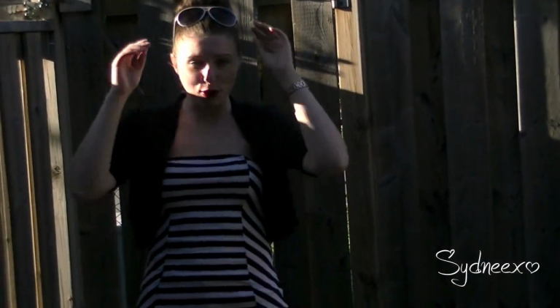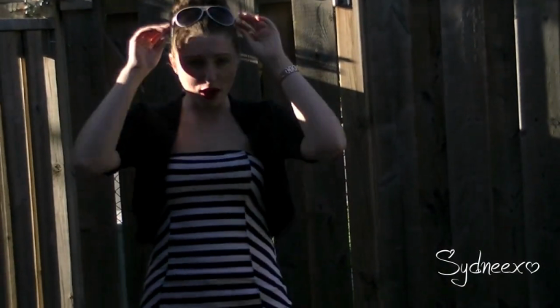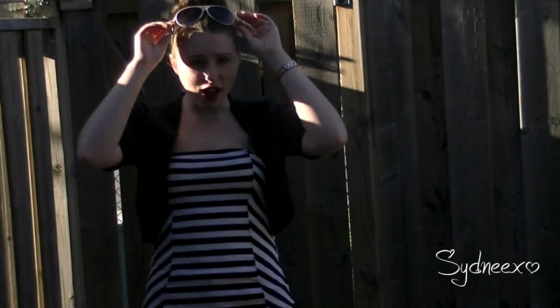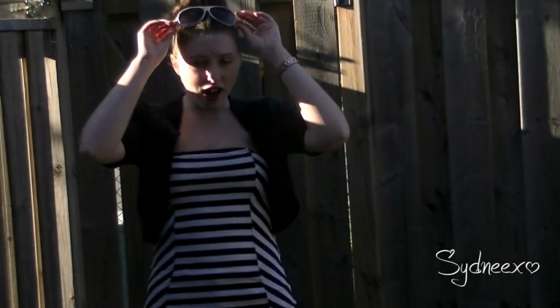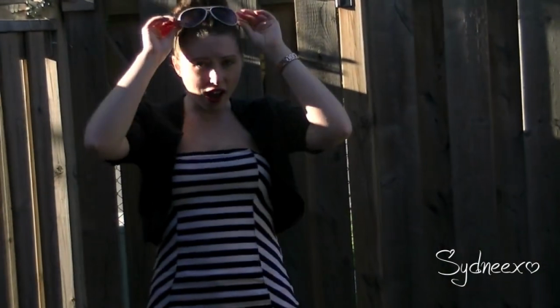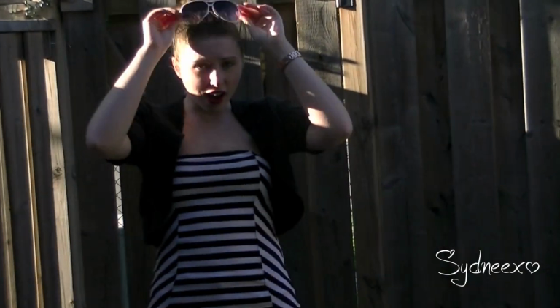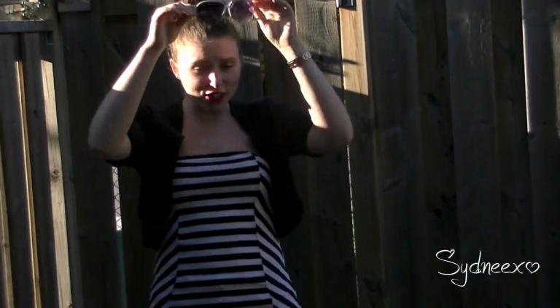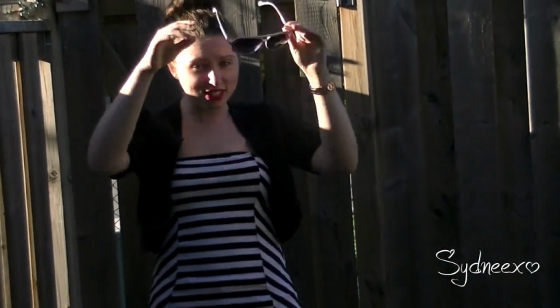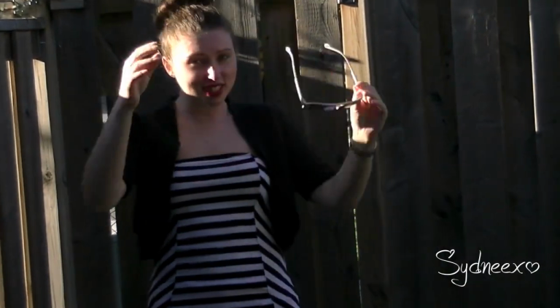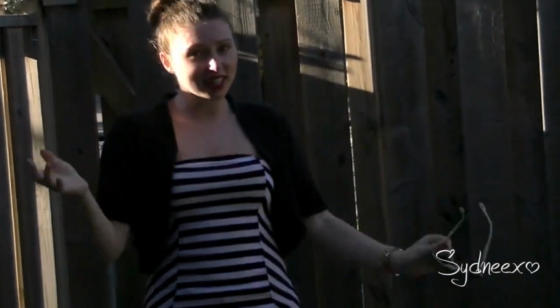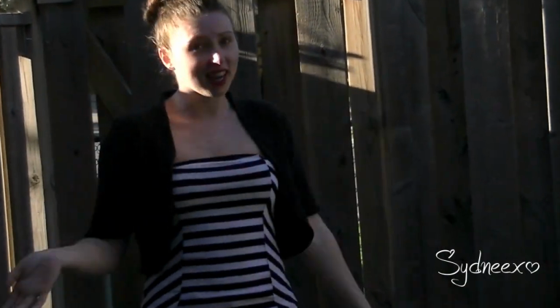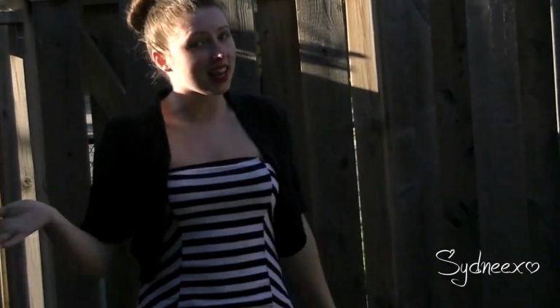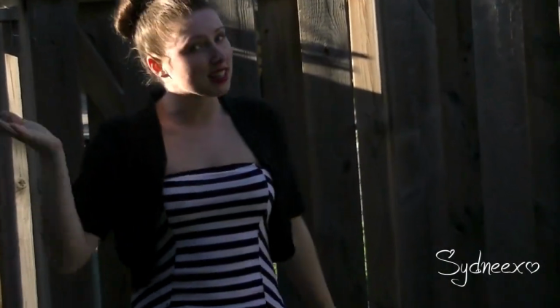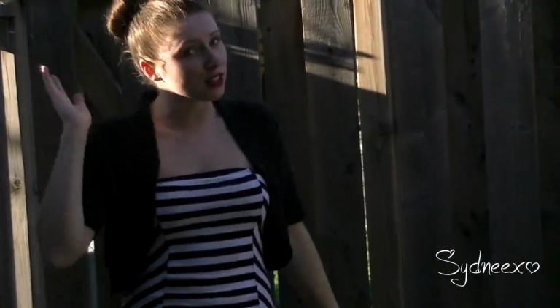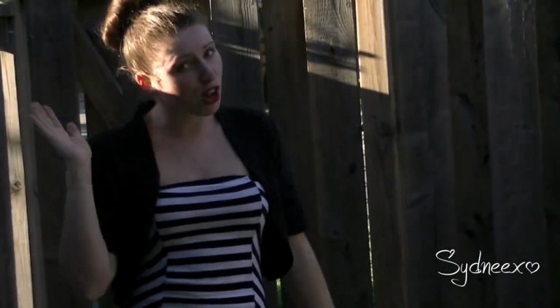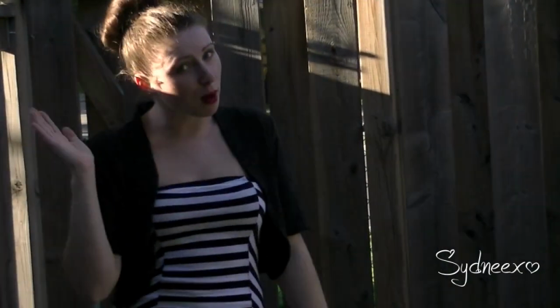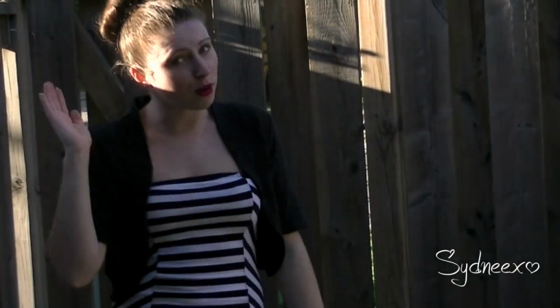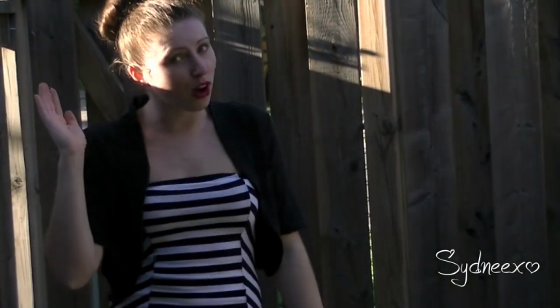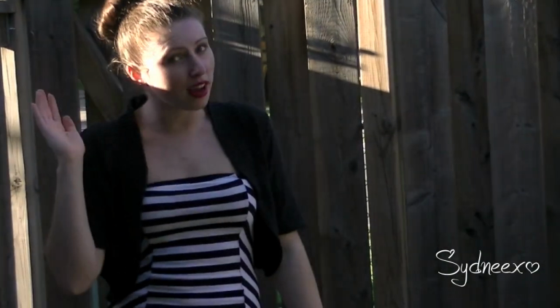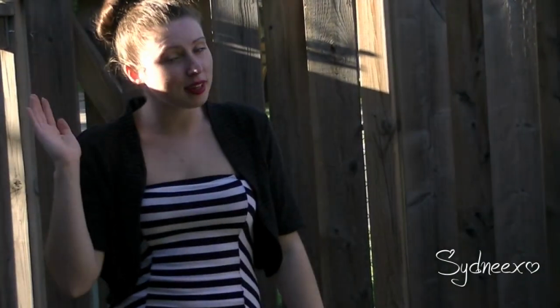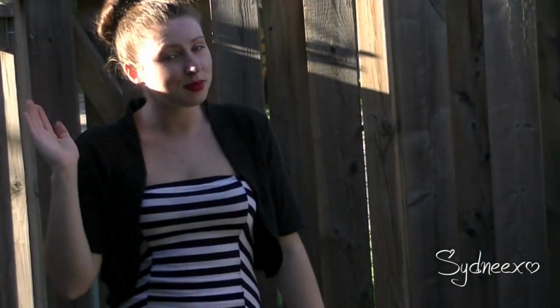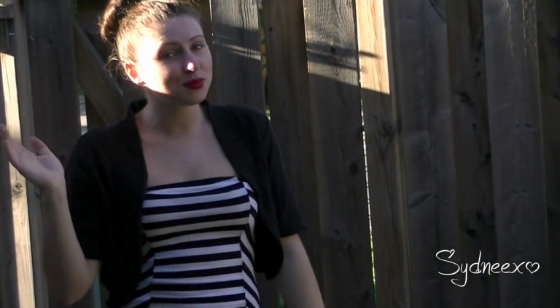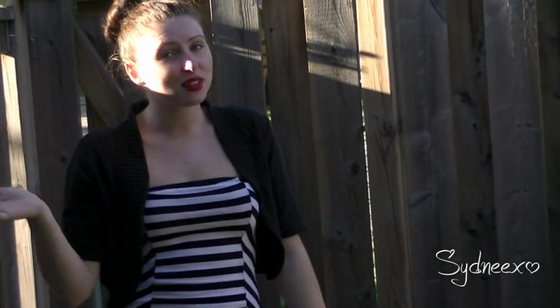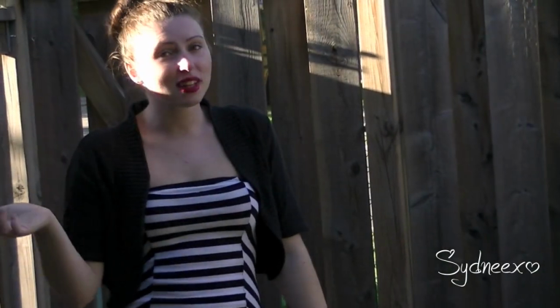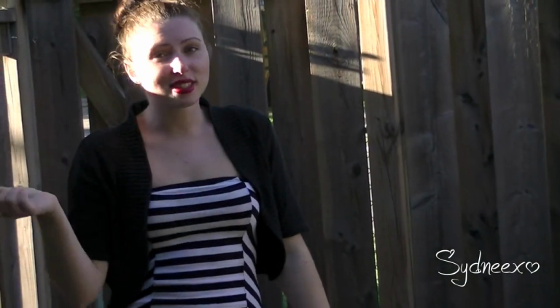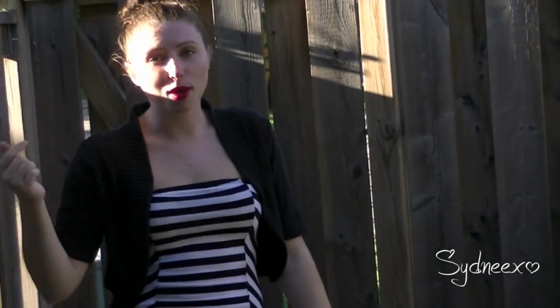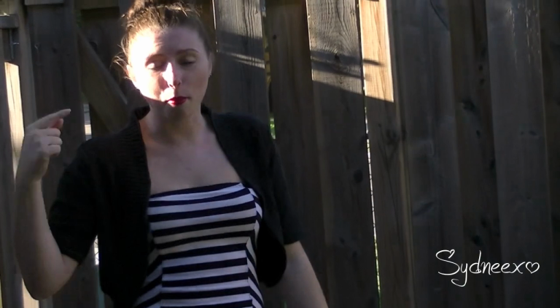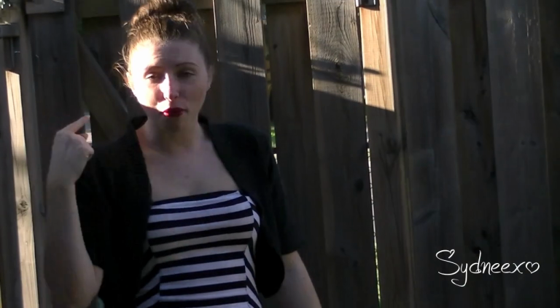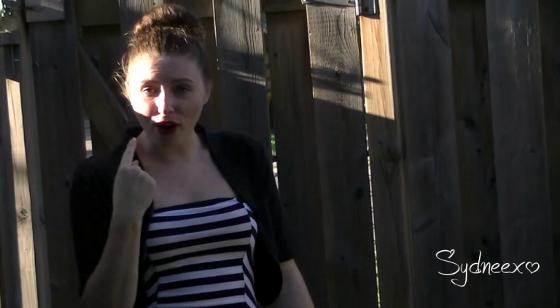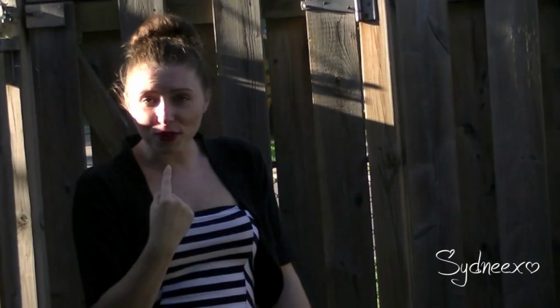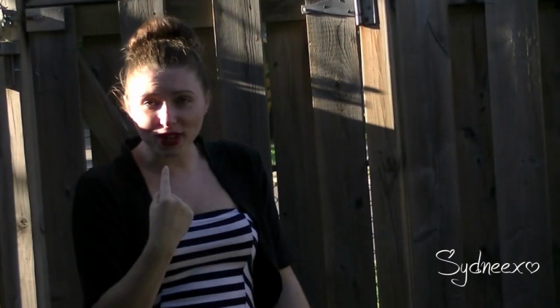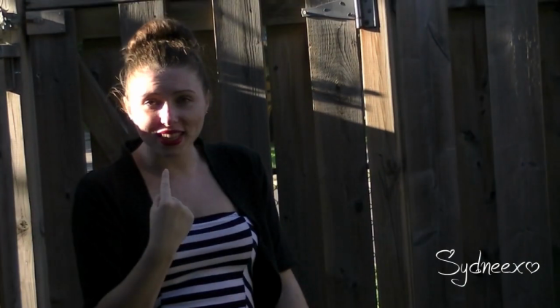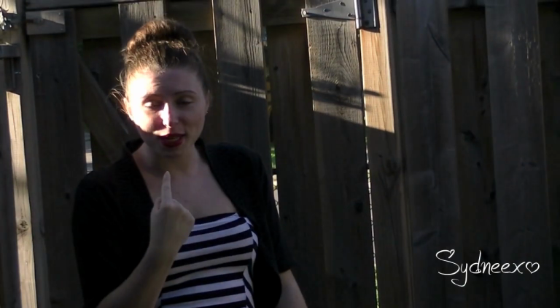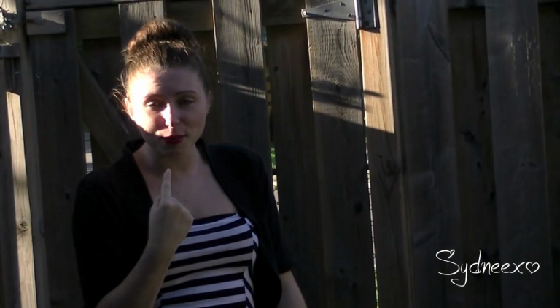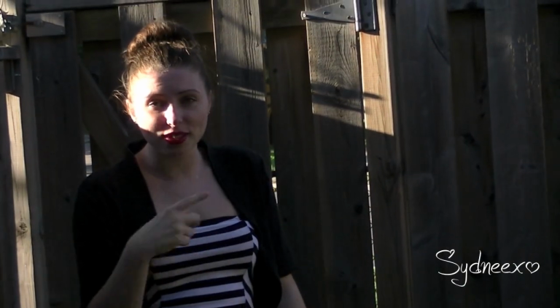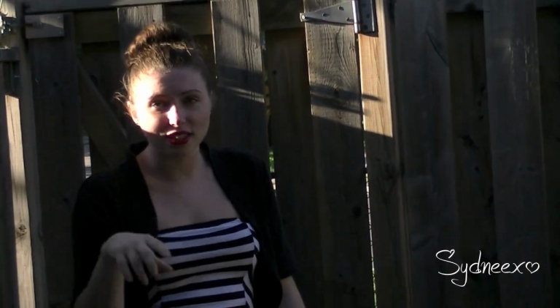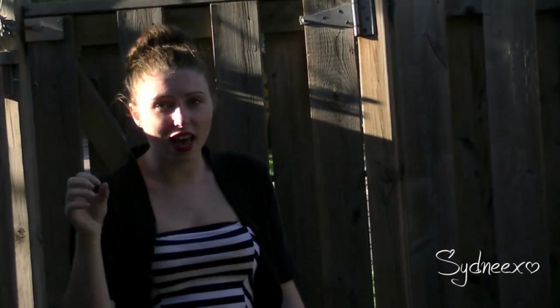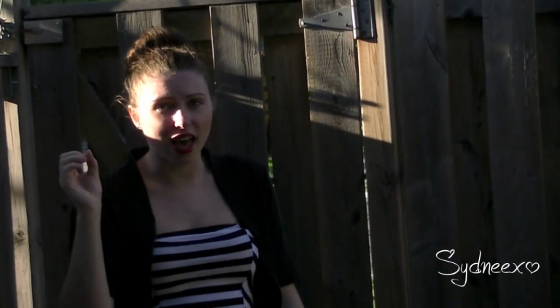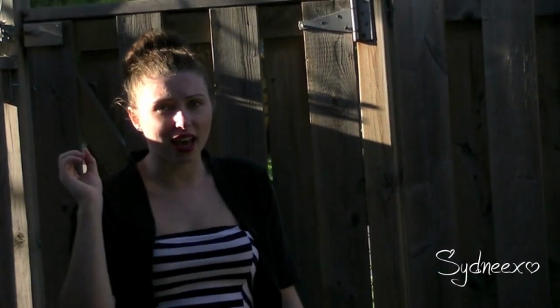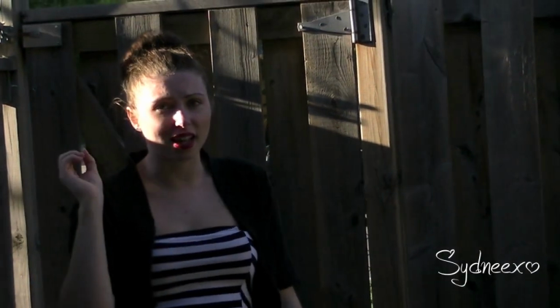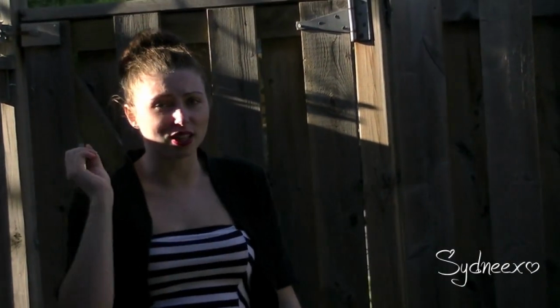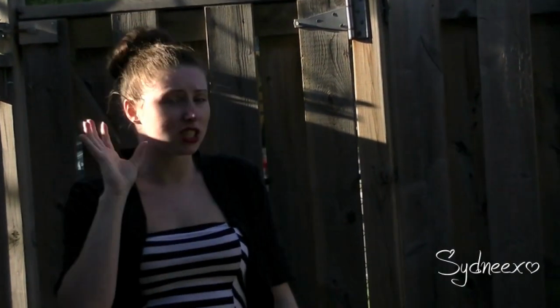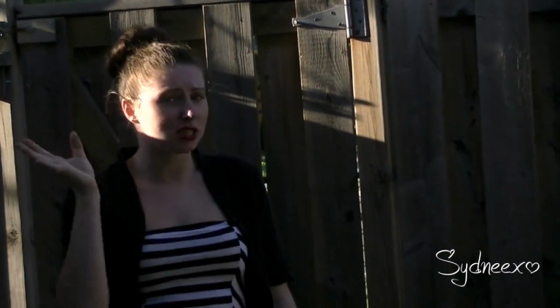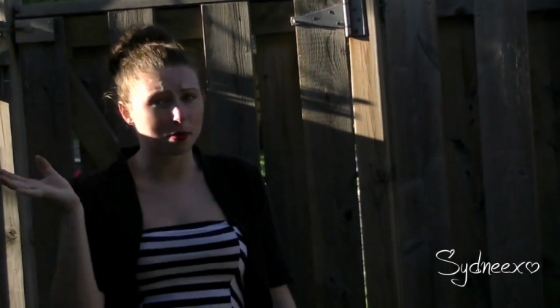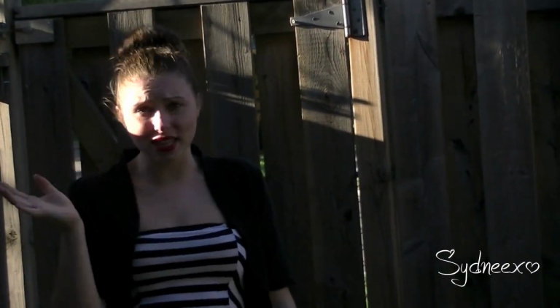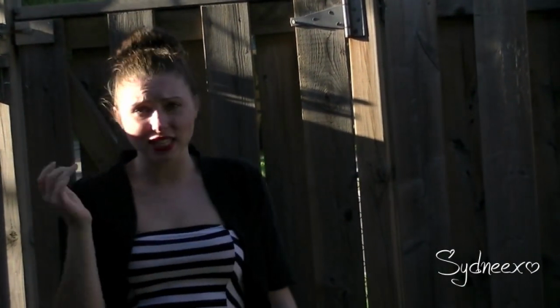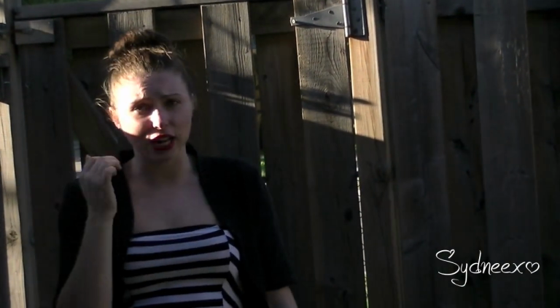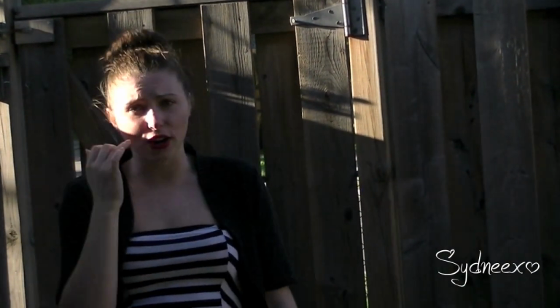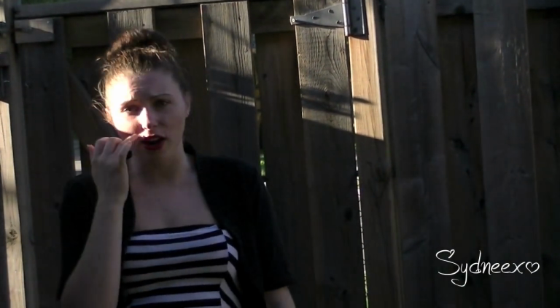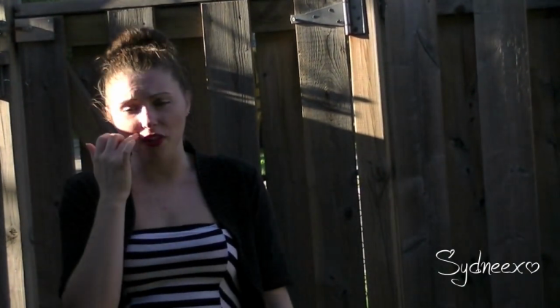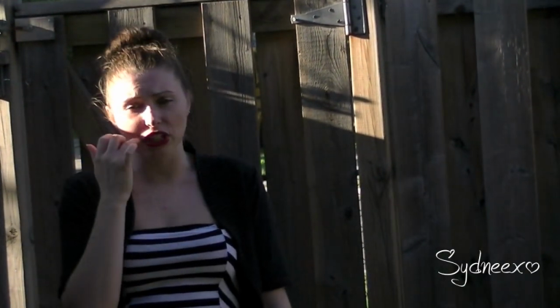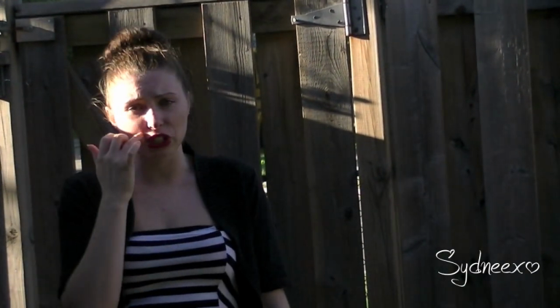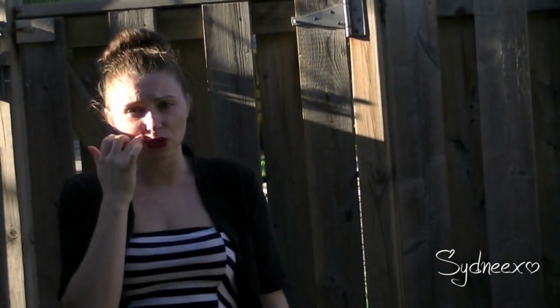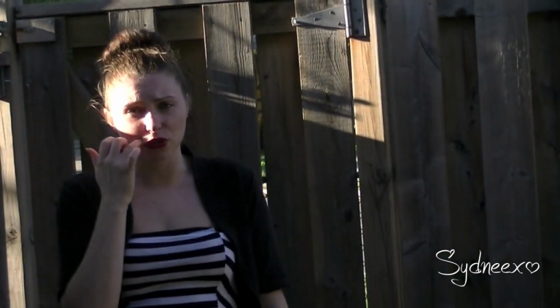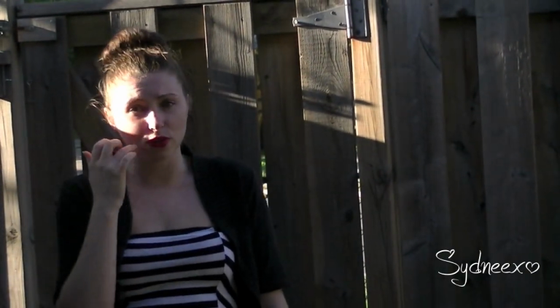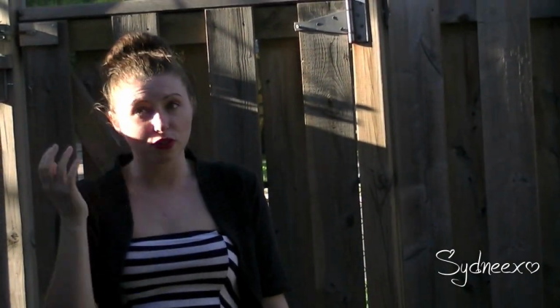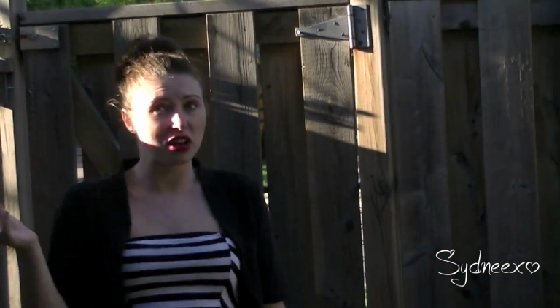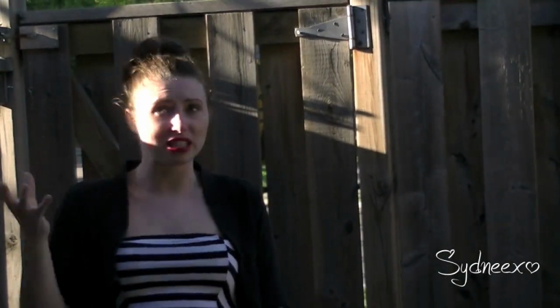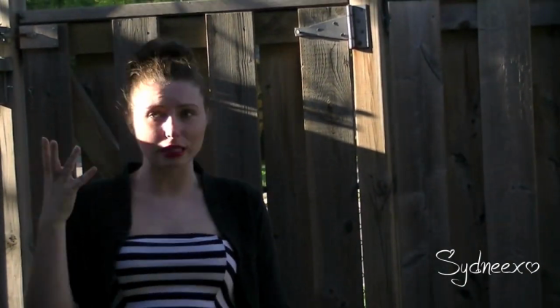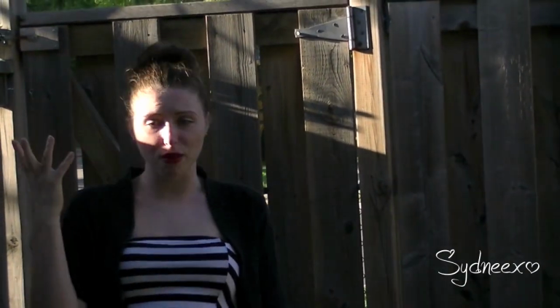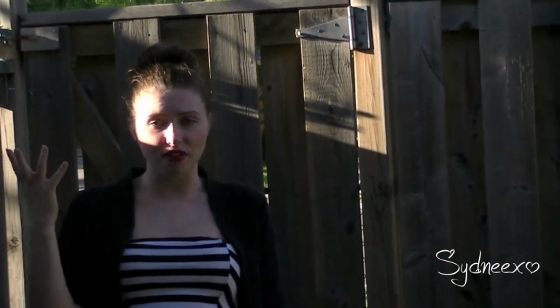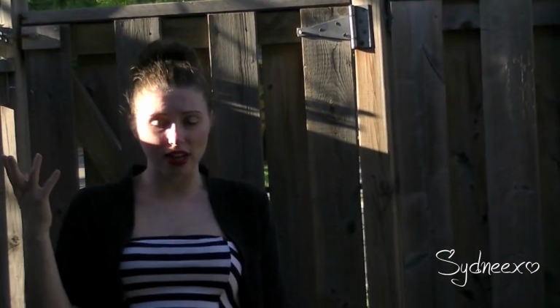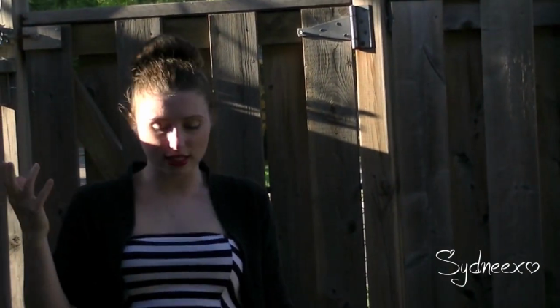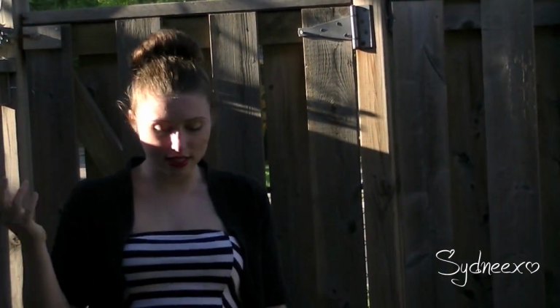So I just did a nice little top knot, some bright red lips, and just some mascara. Nothing too fancy on my face.